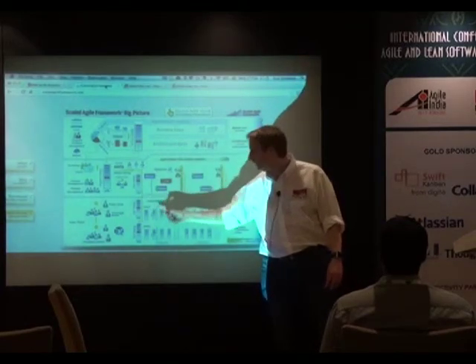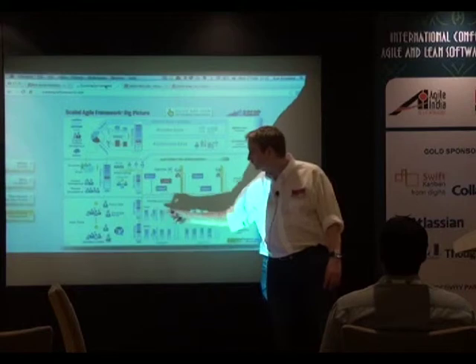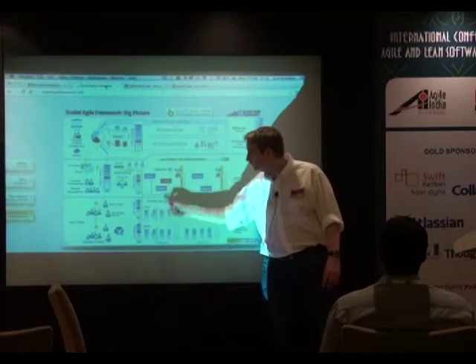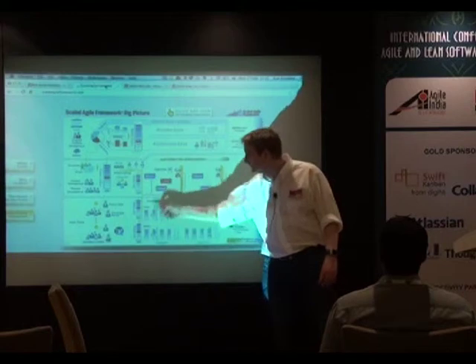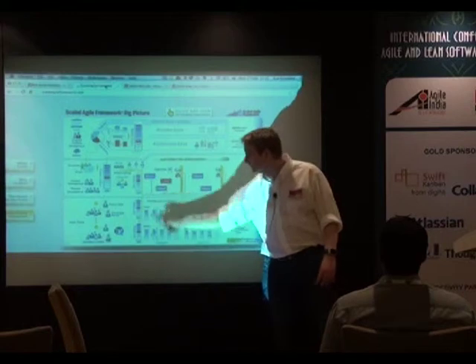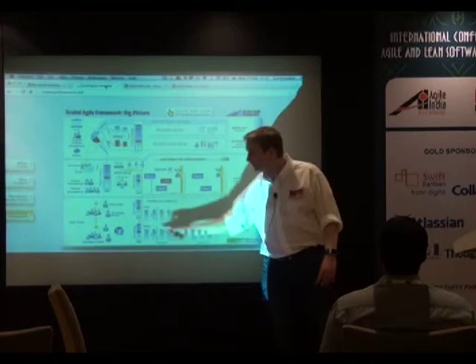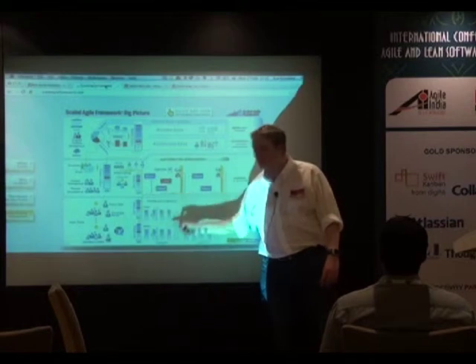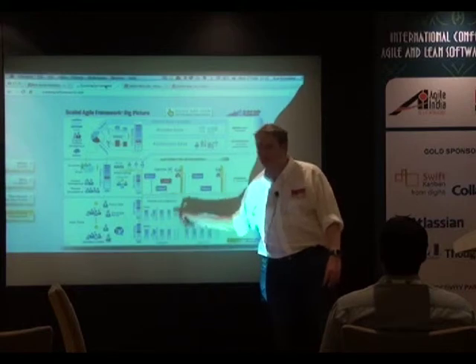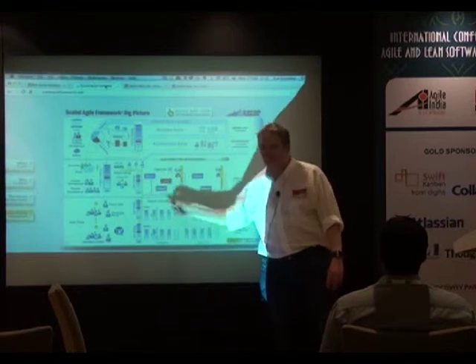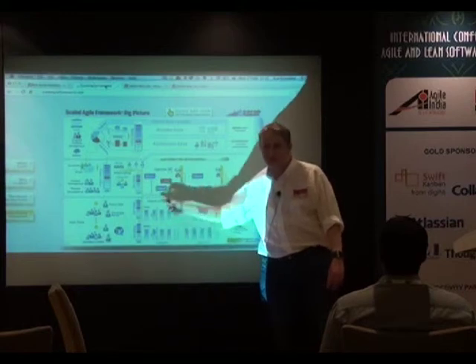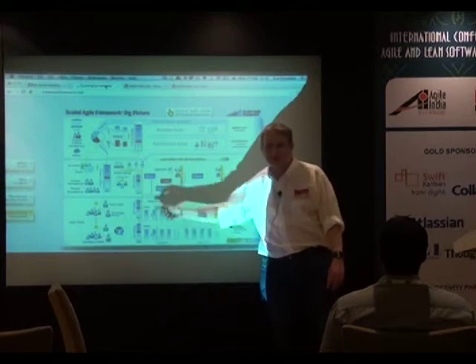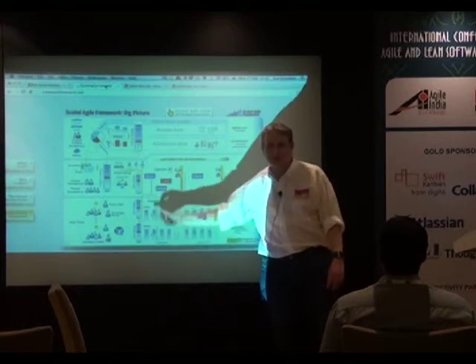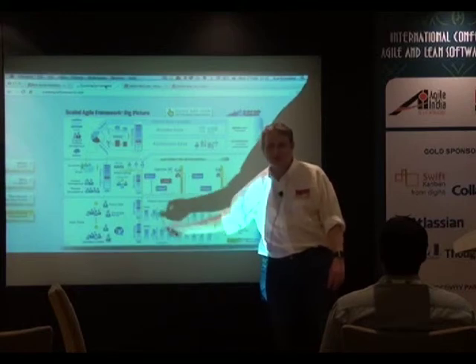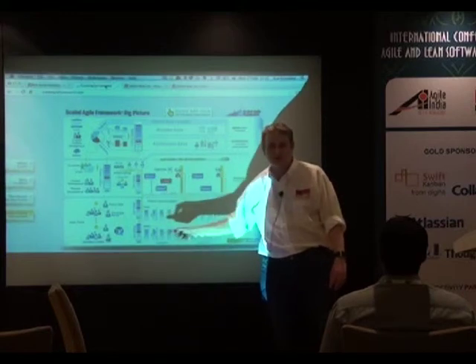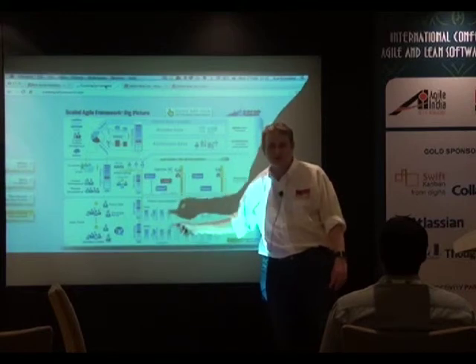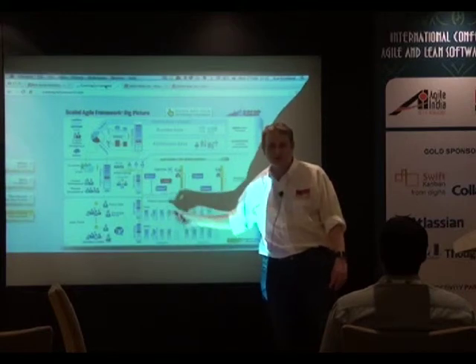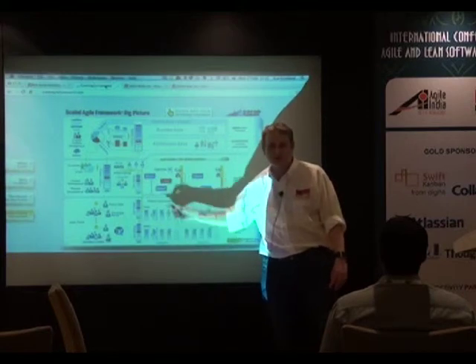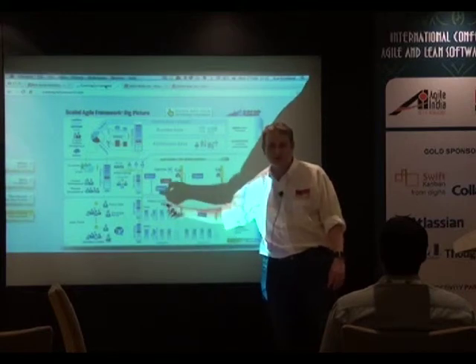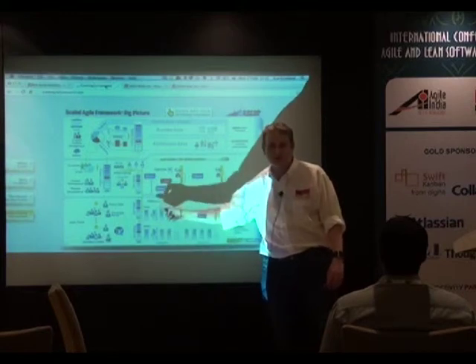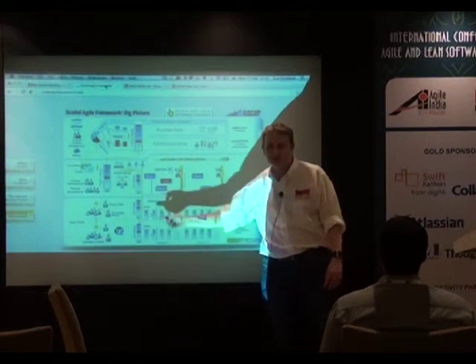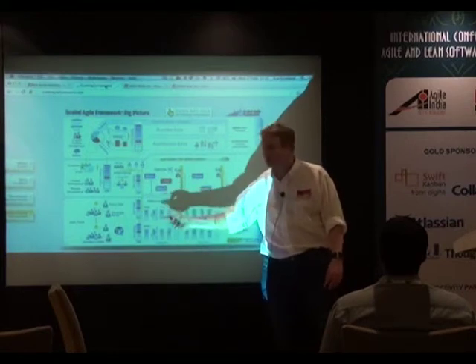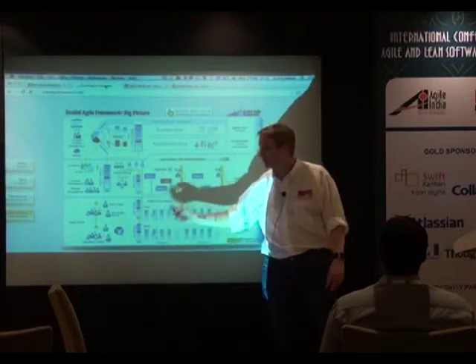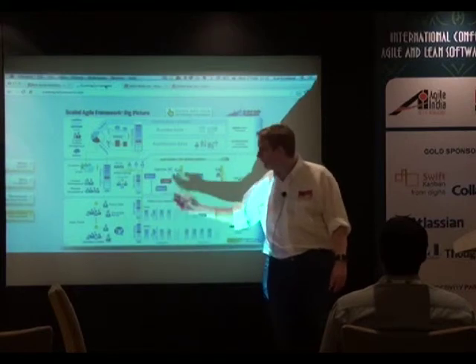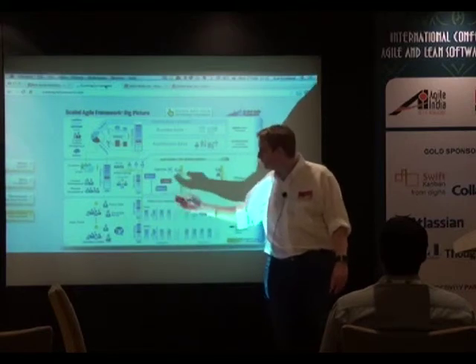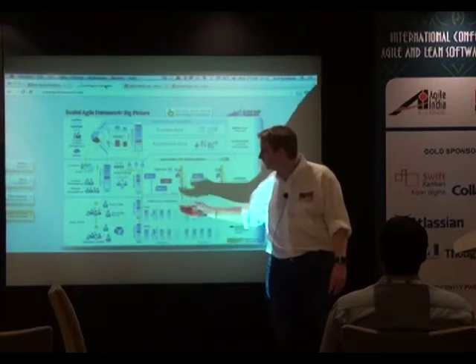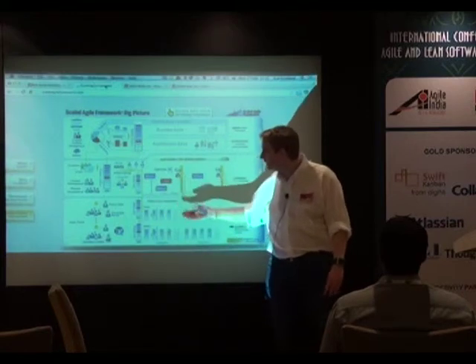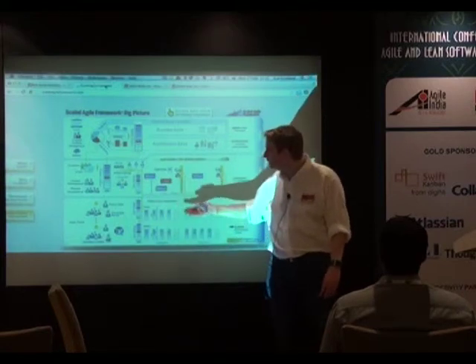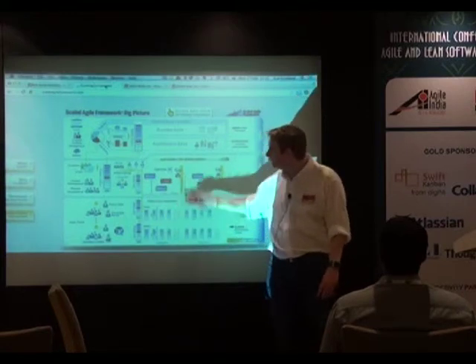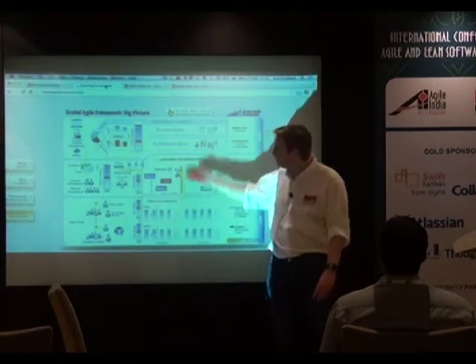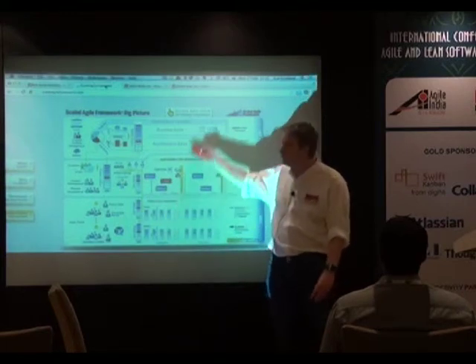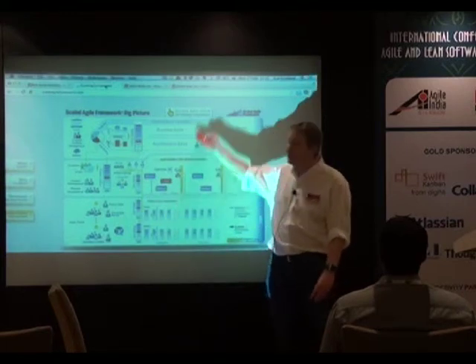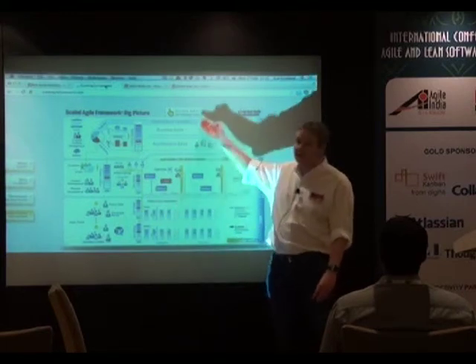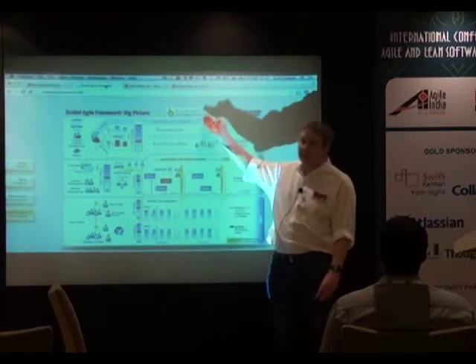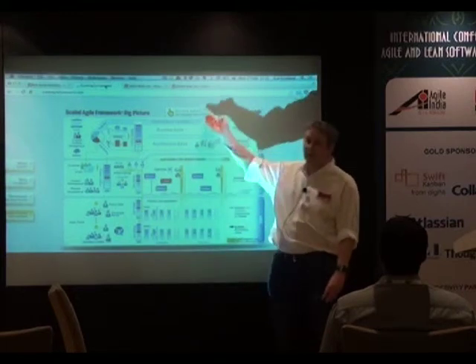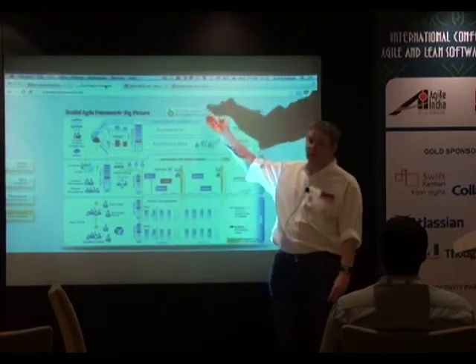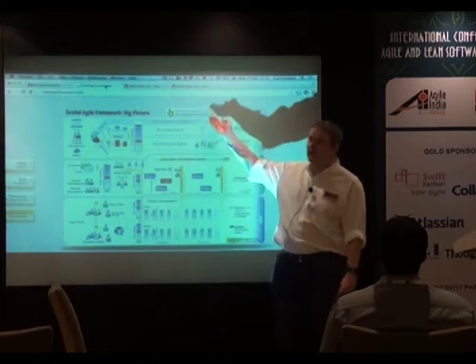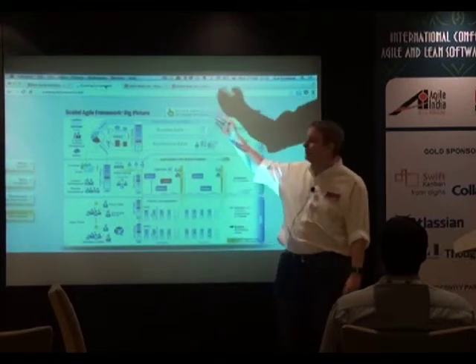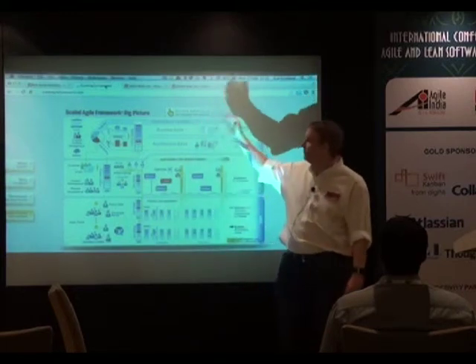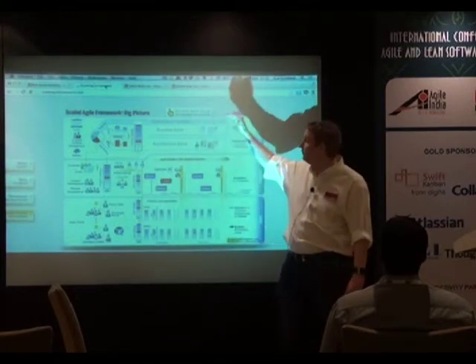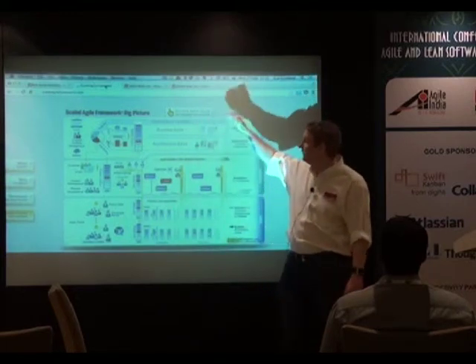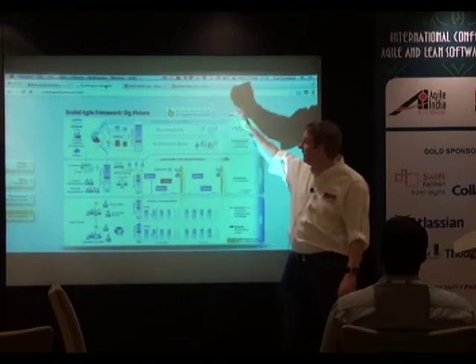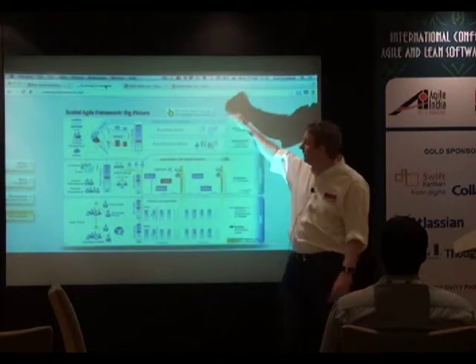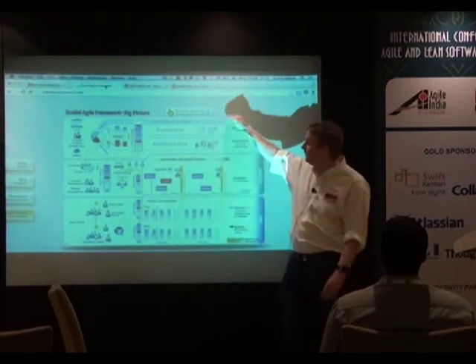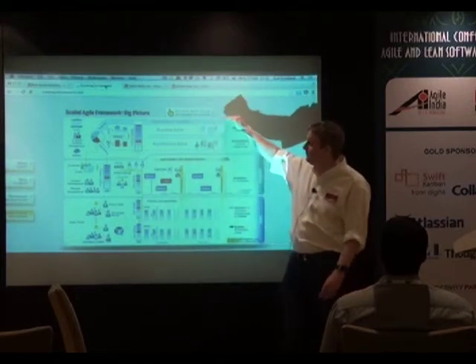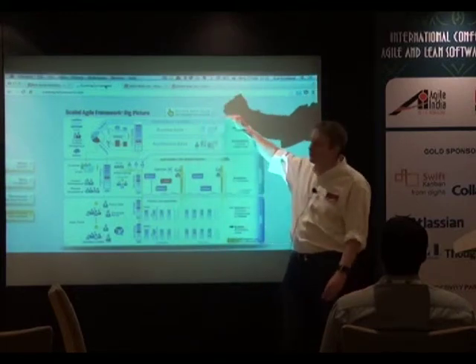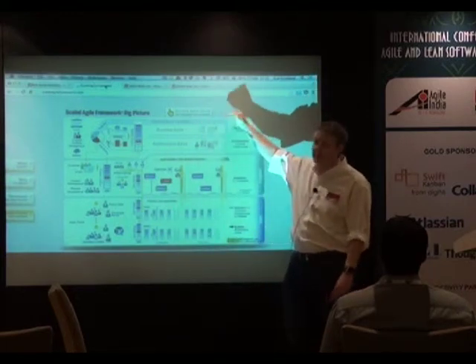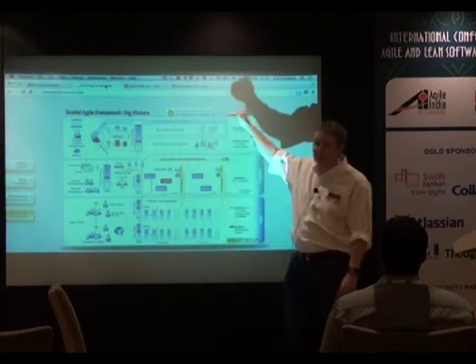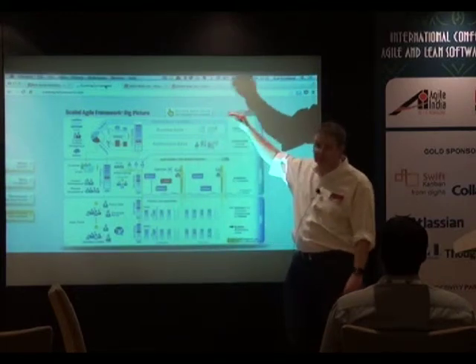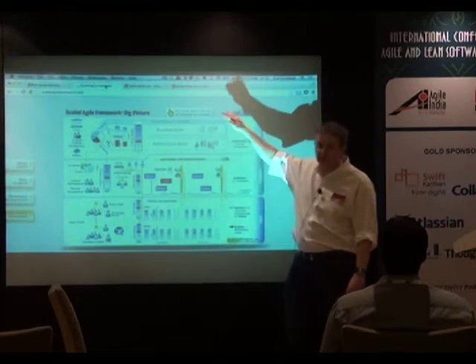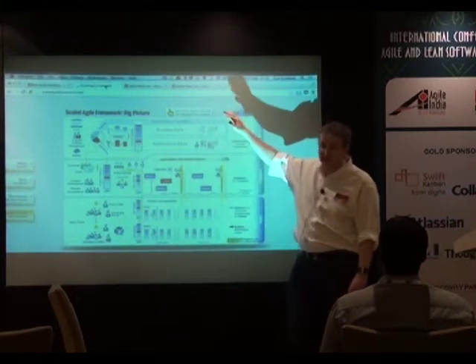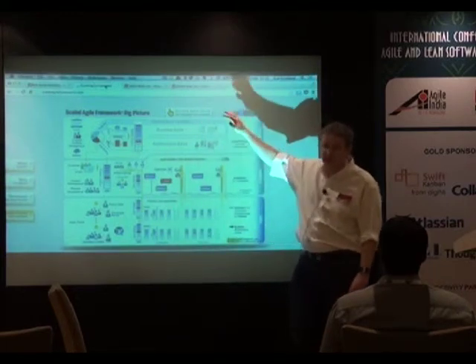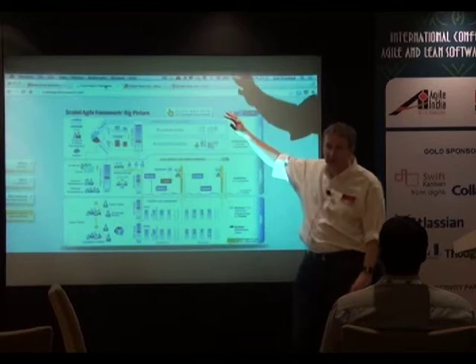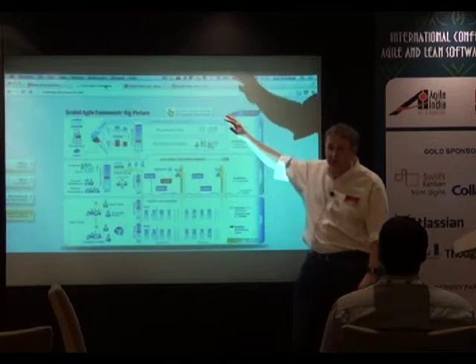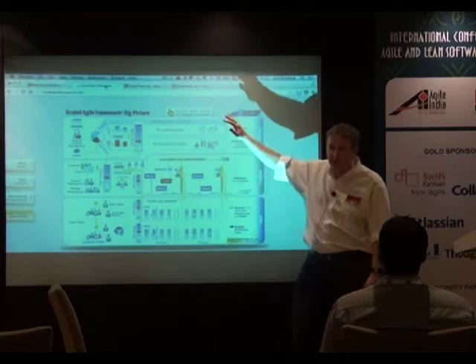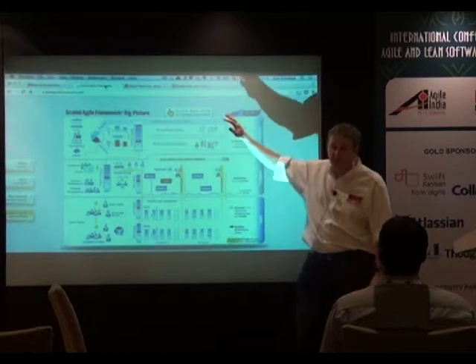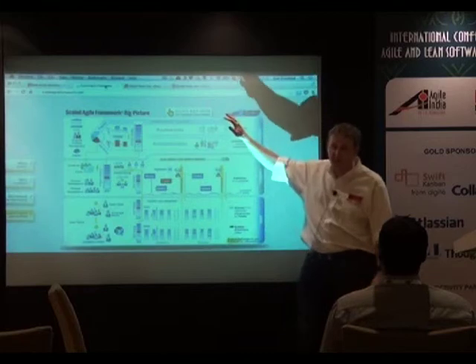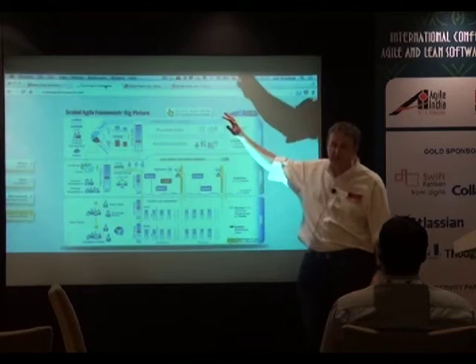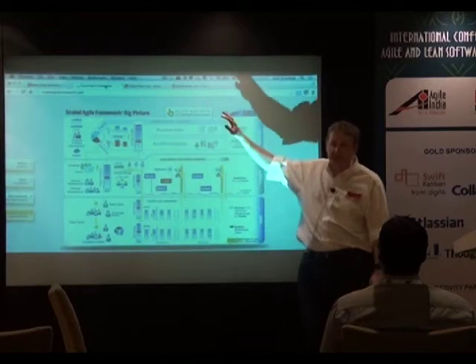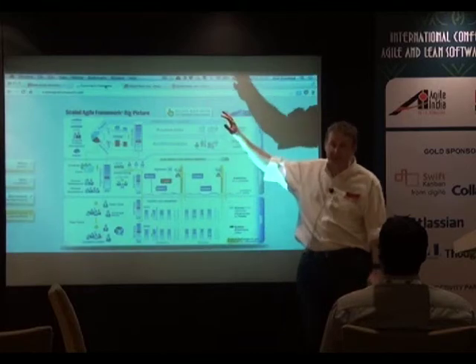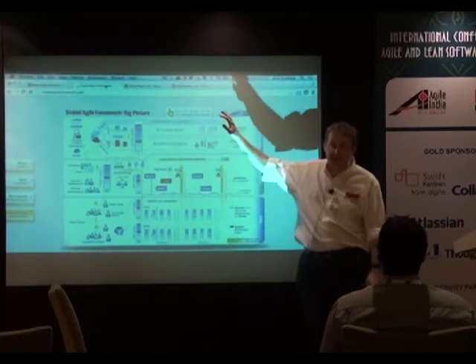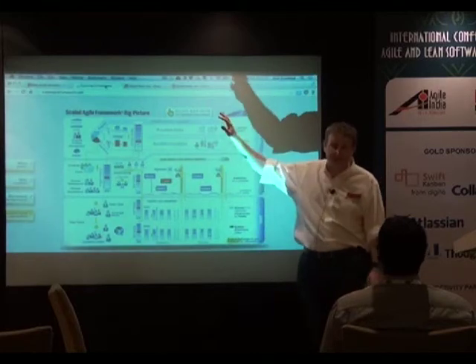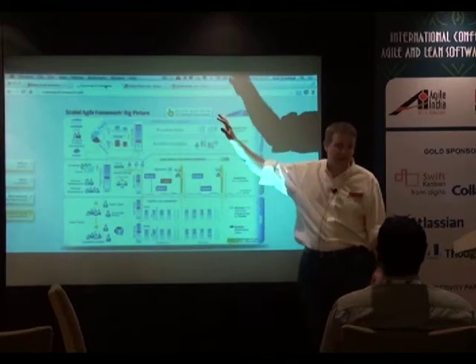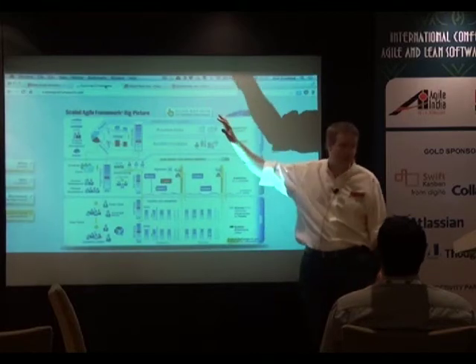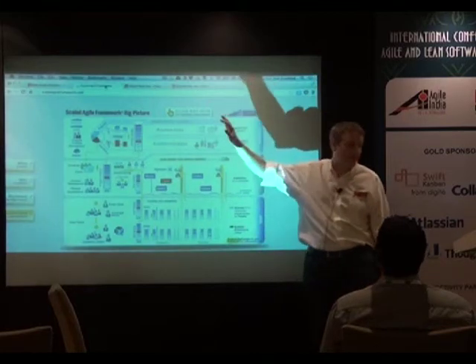Features then break down into stories, and that's where you're into your traditional agile teams. This is kind of where we started — where most teams are — and then we're working our way up. We now have functionality from the top down.